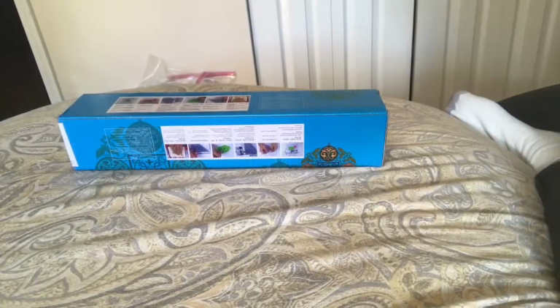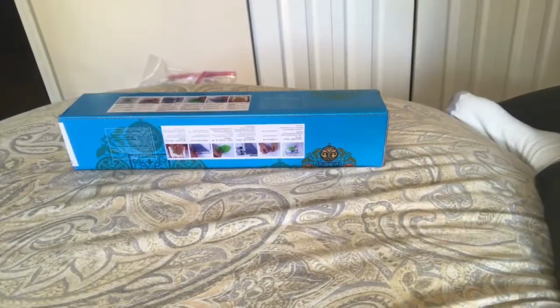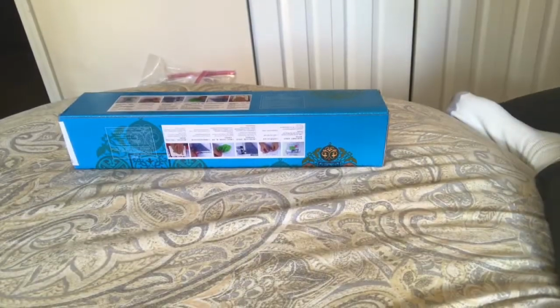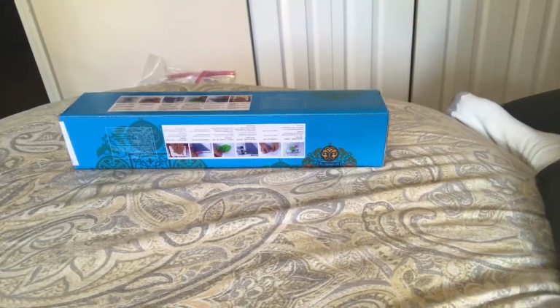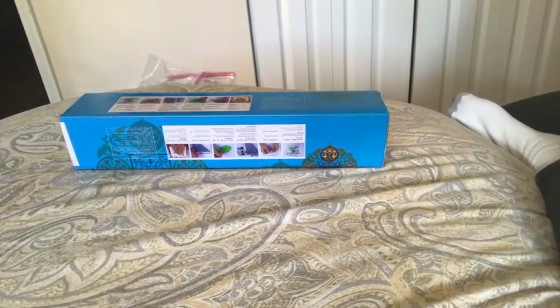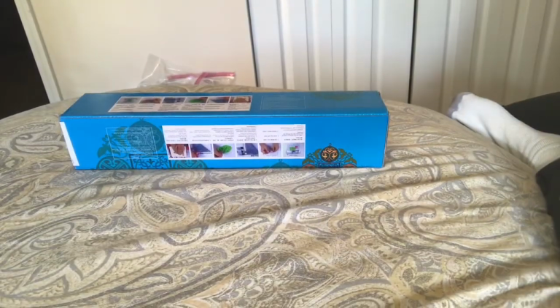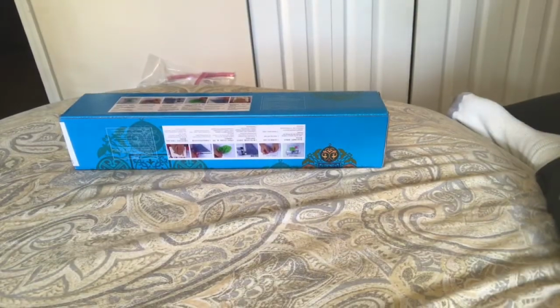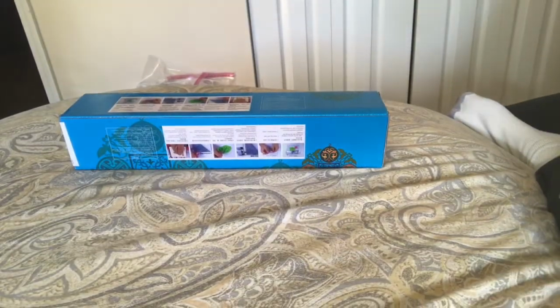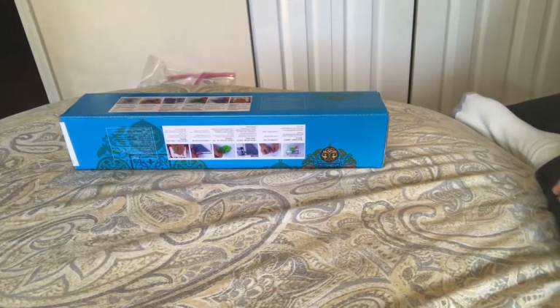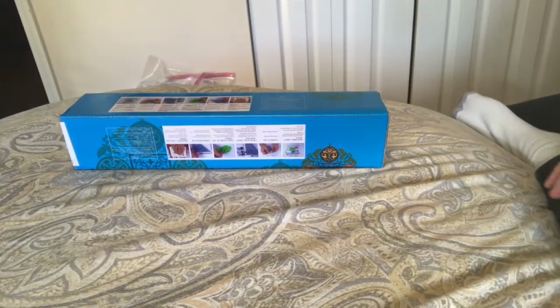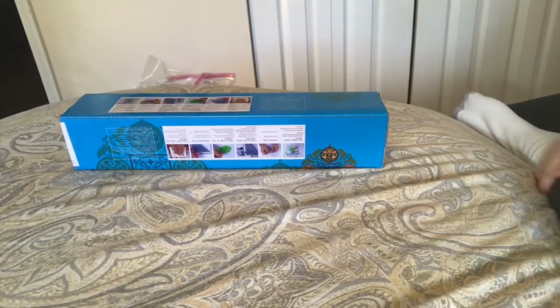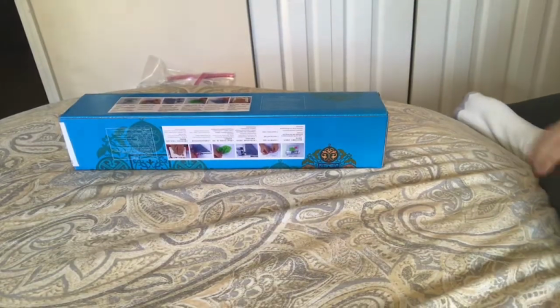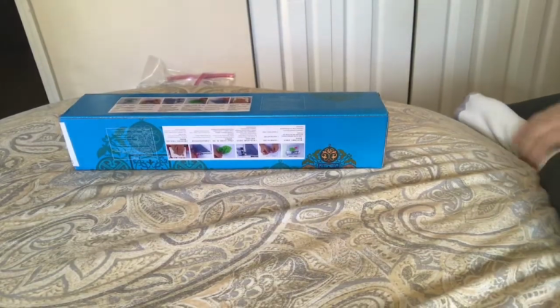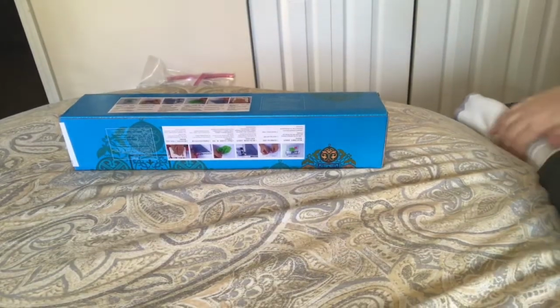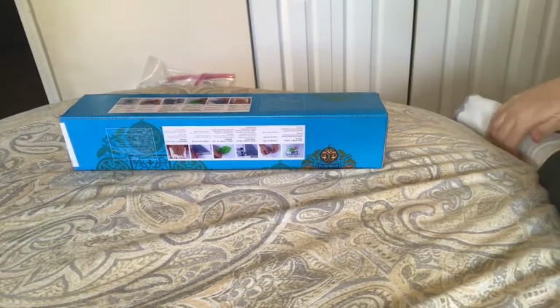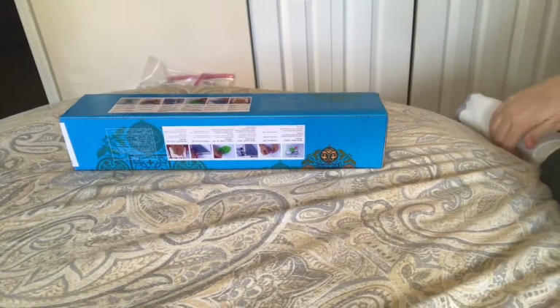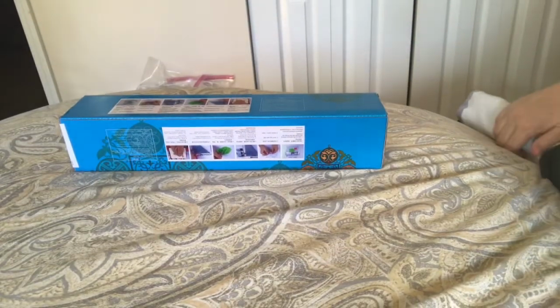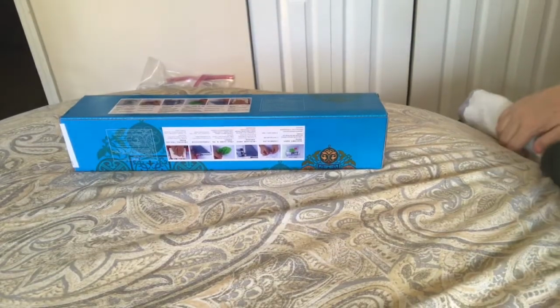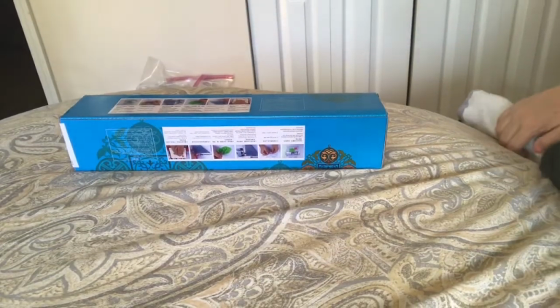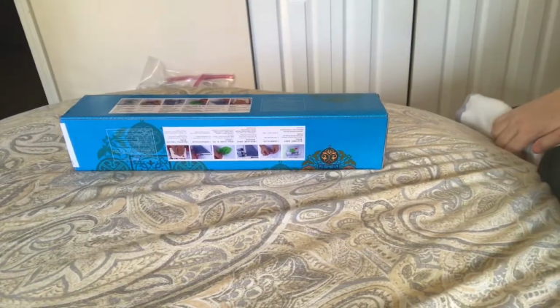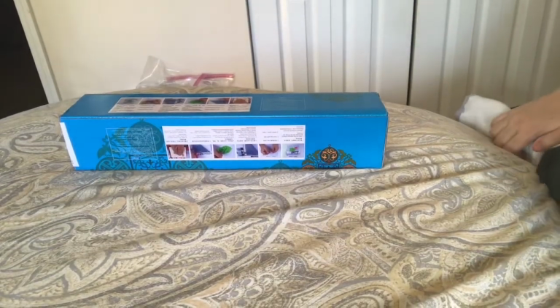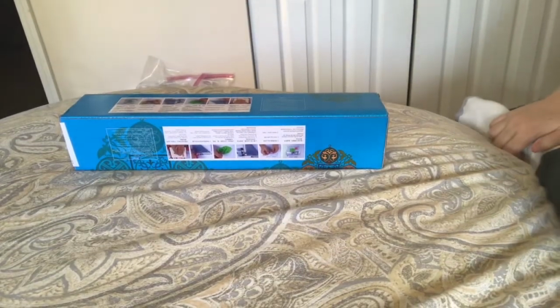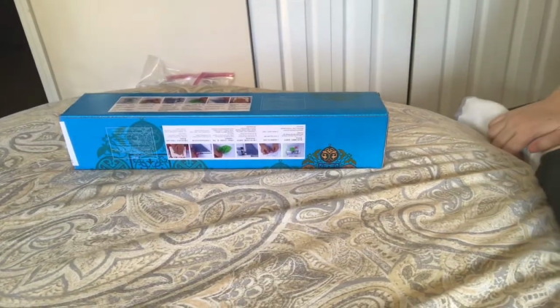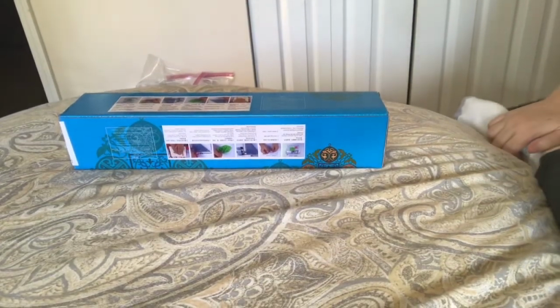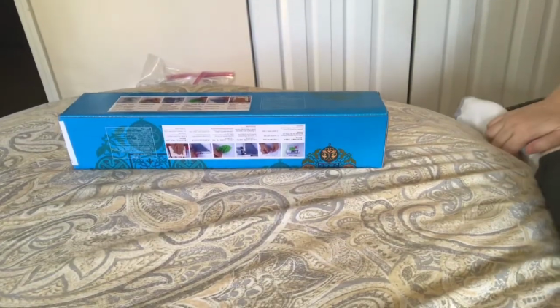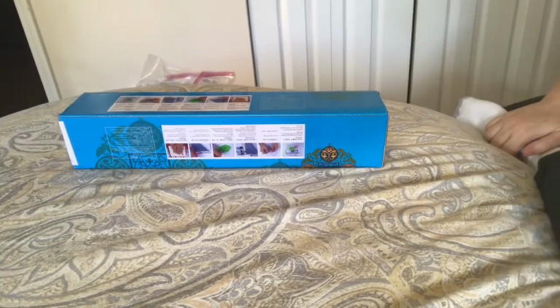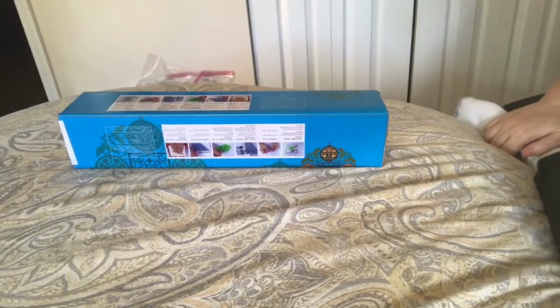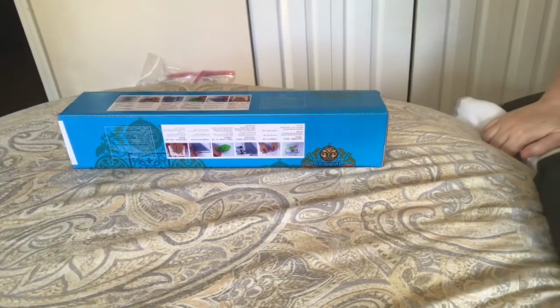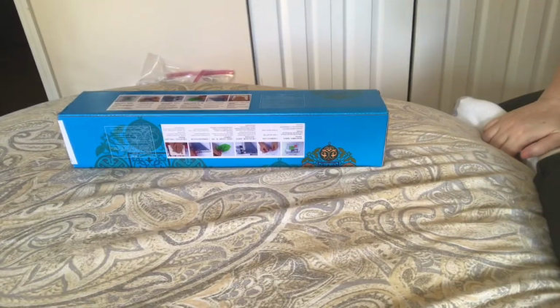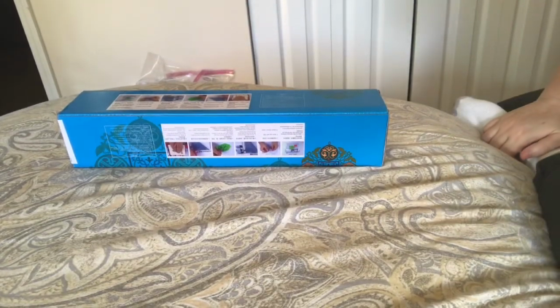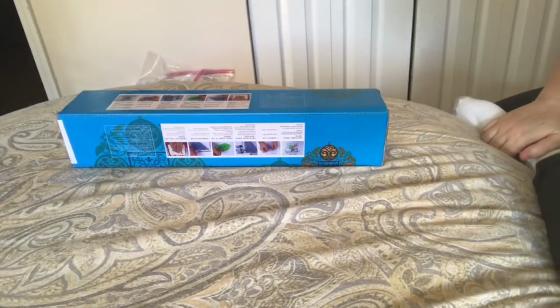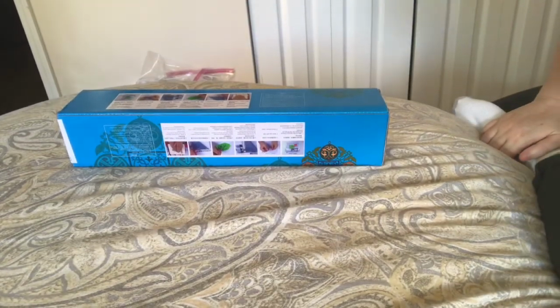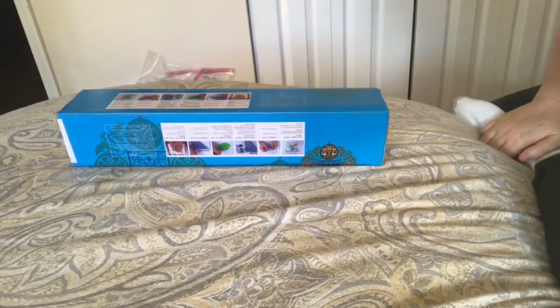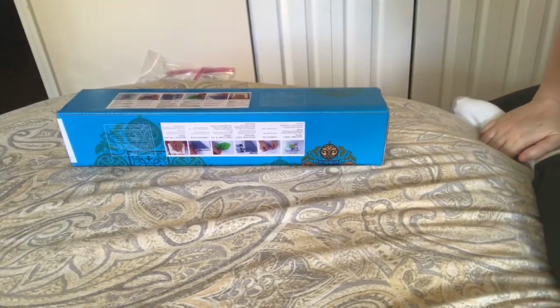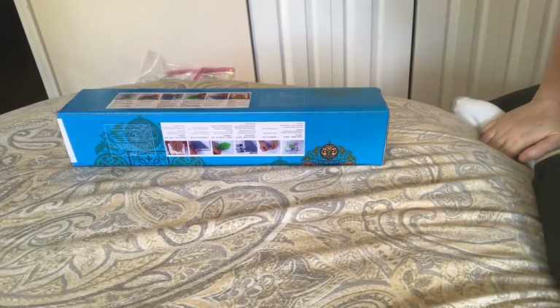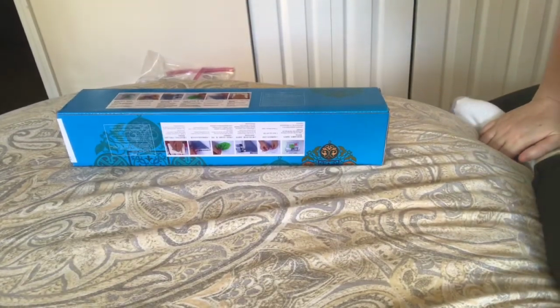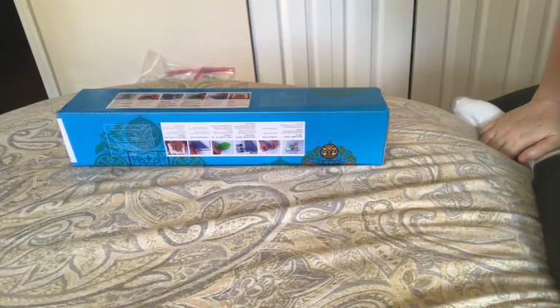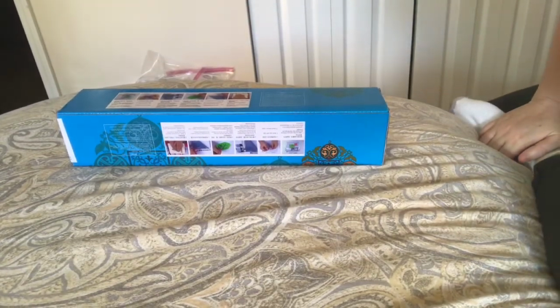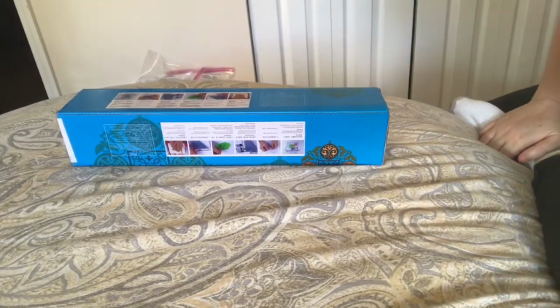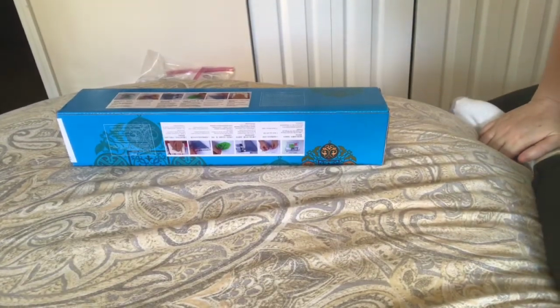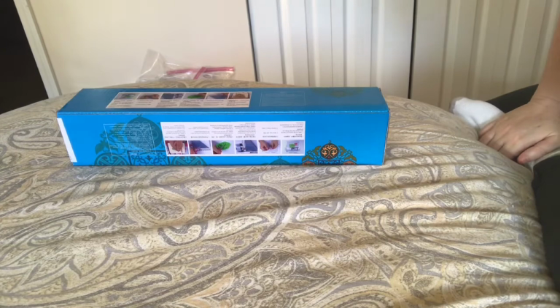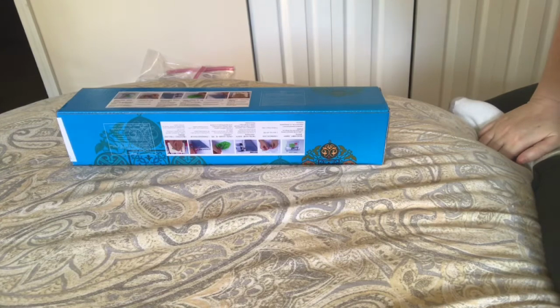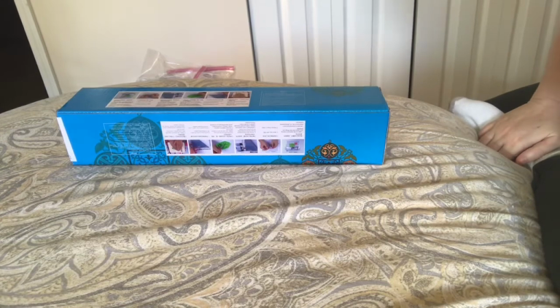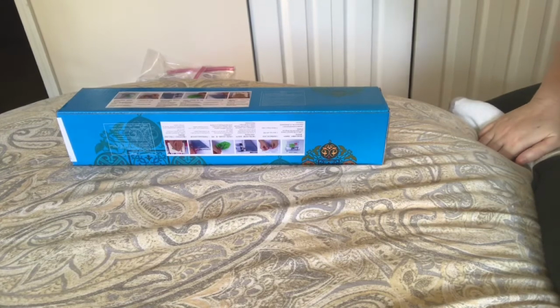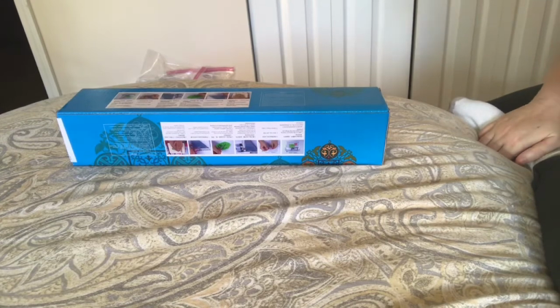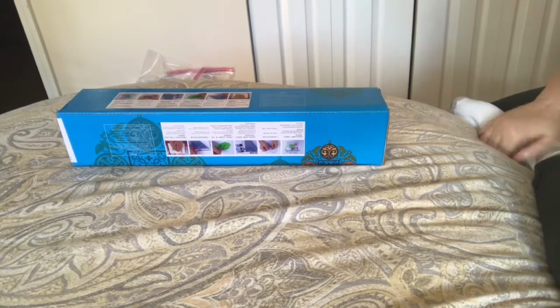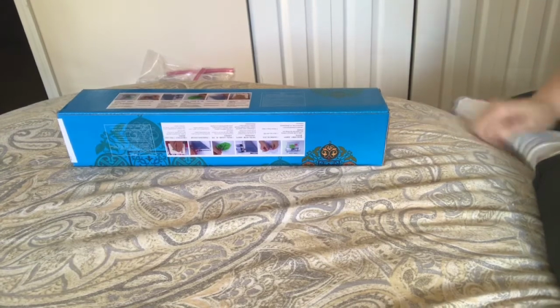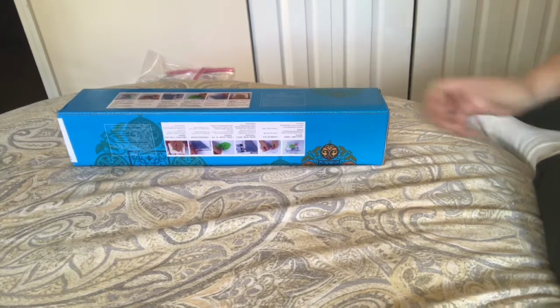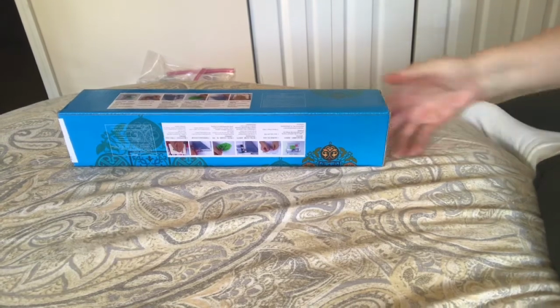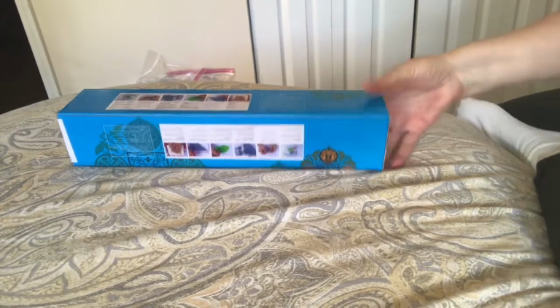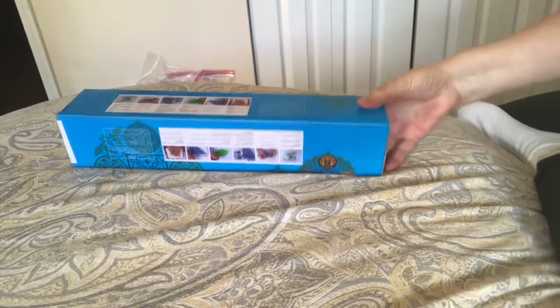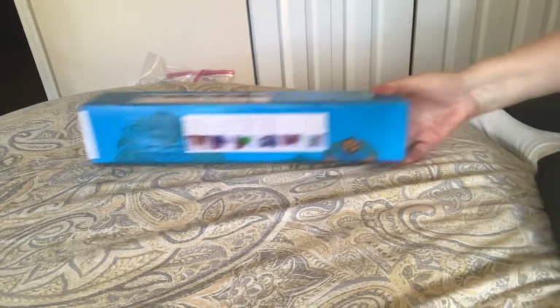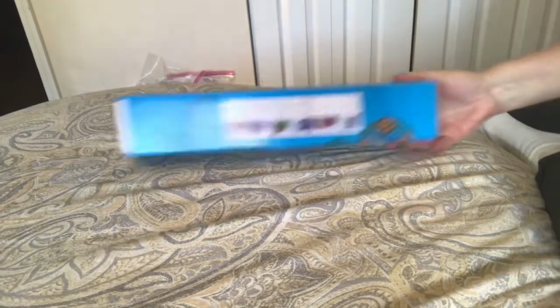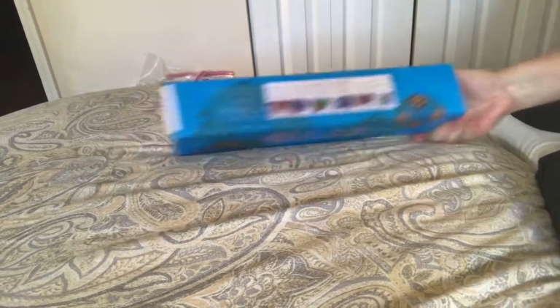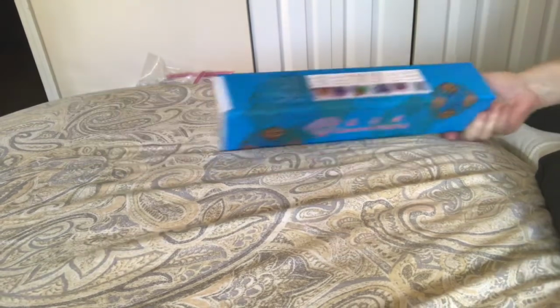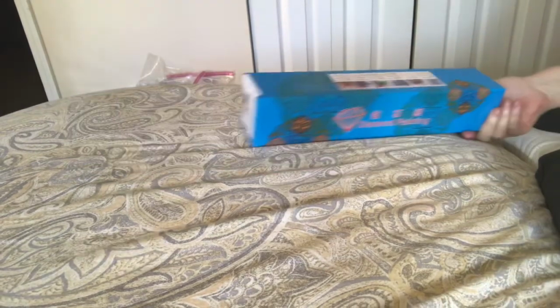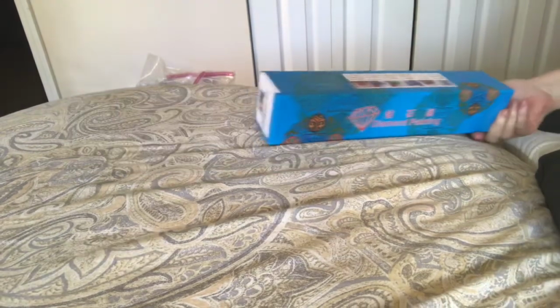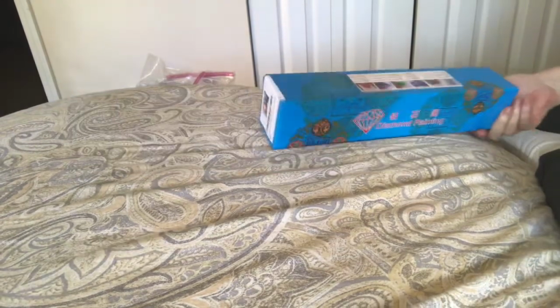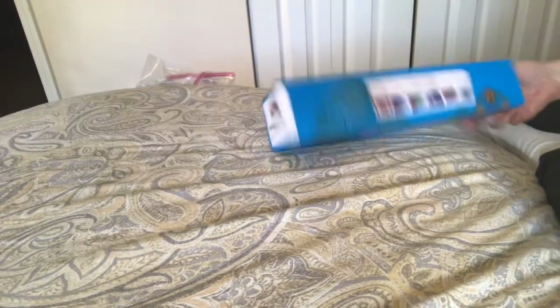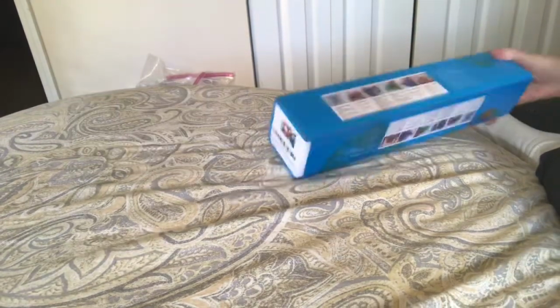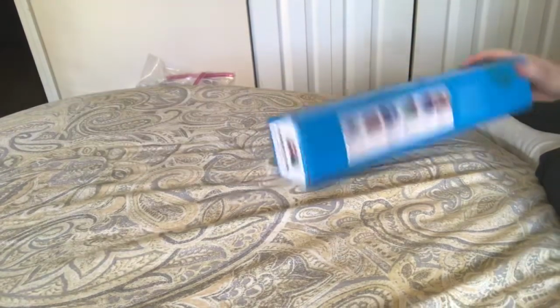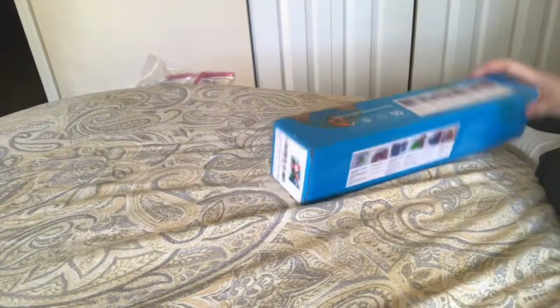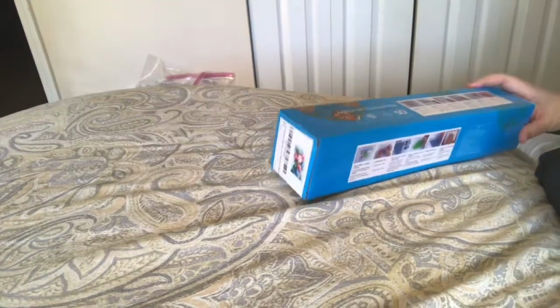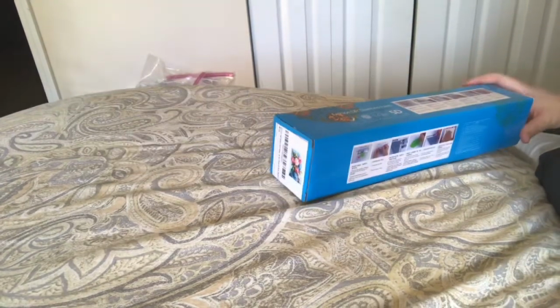Hi everybody, Nancy here from Fancy Nancy Diamond Painting.